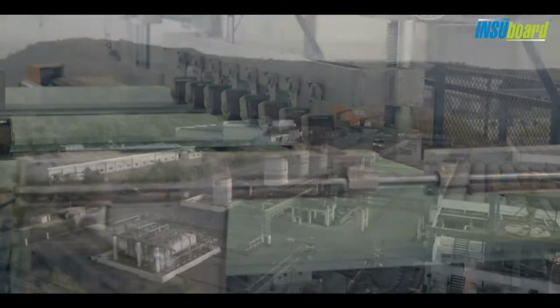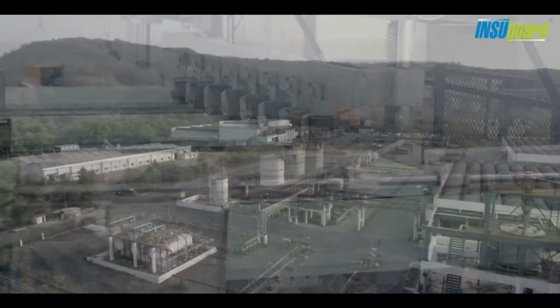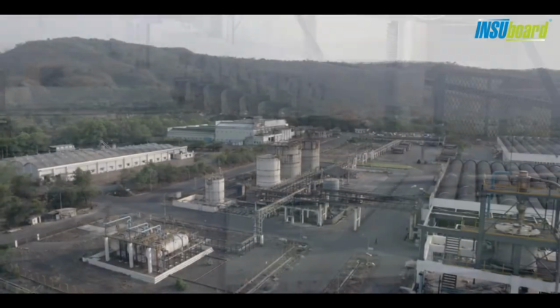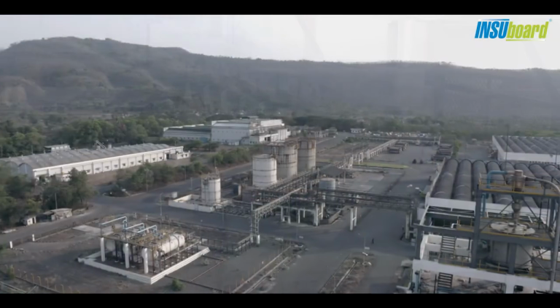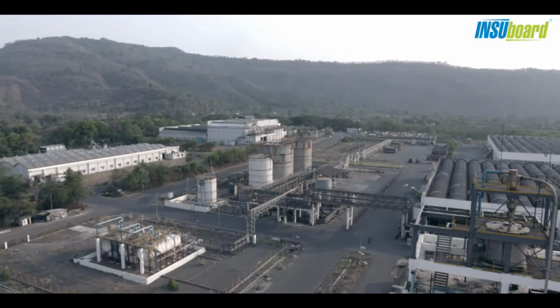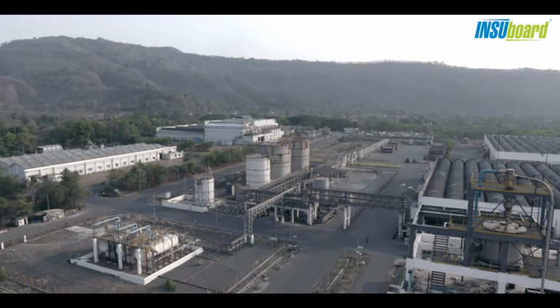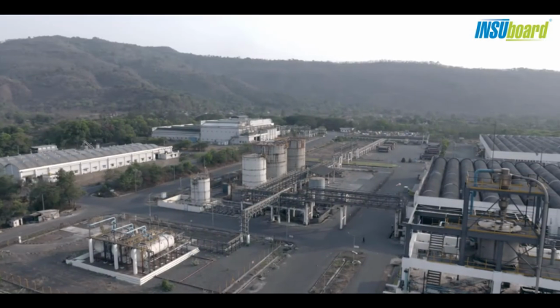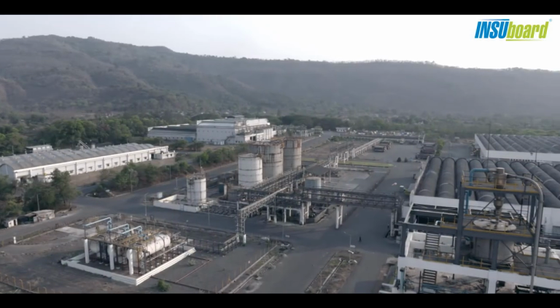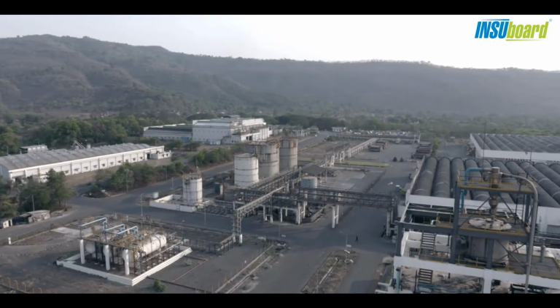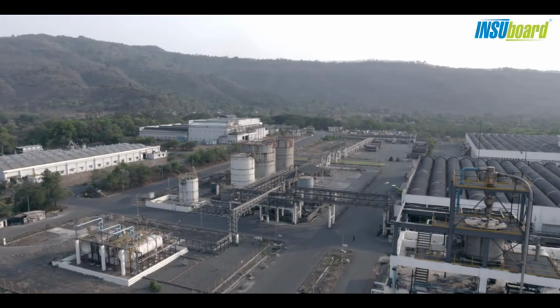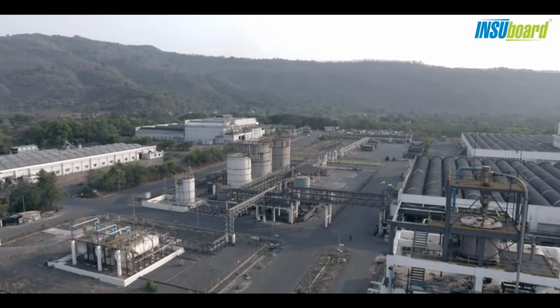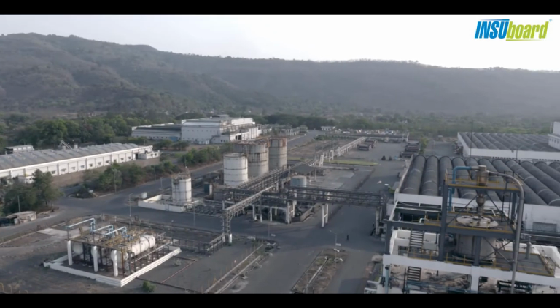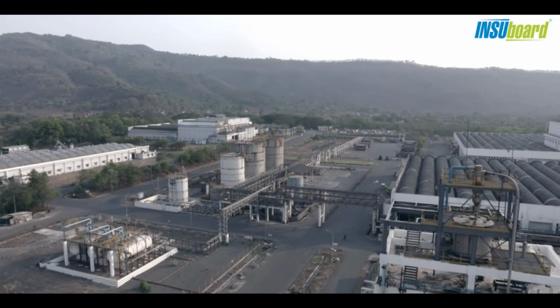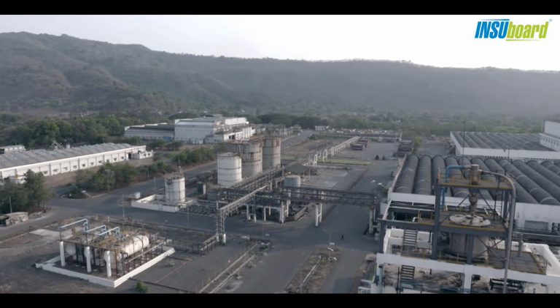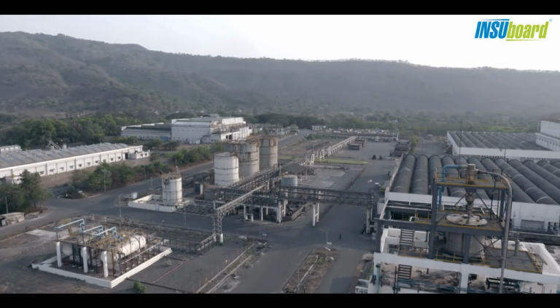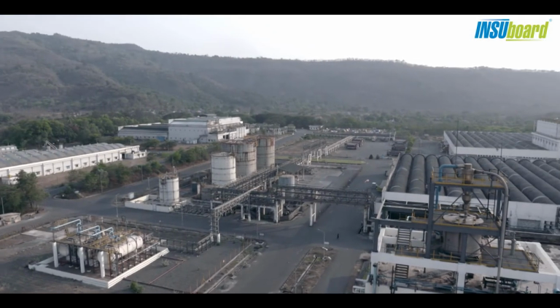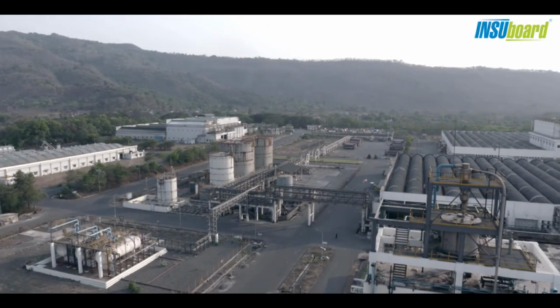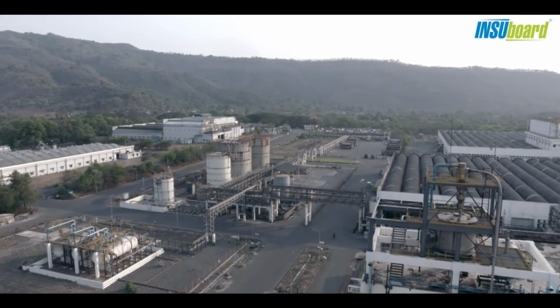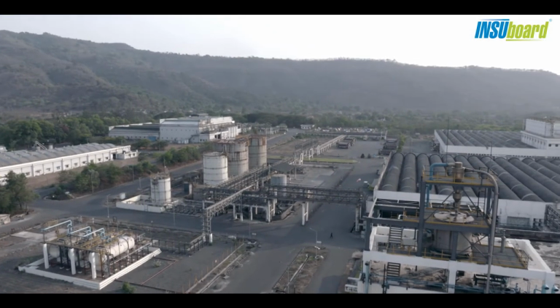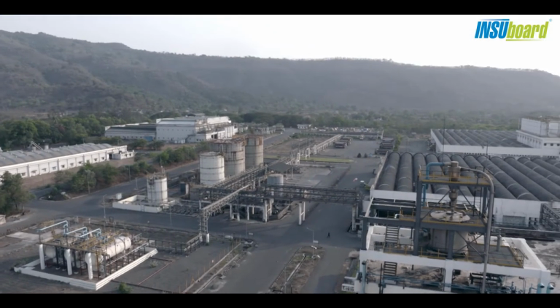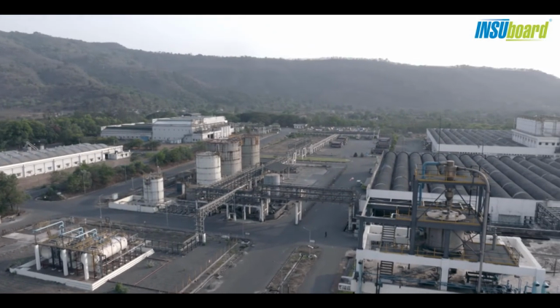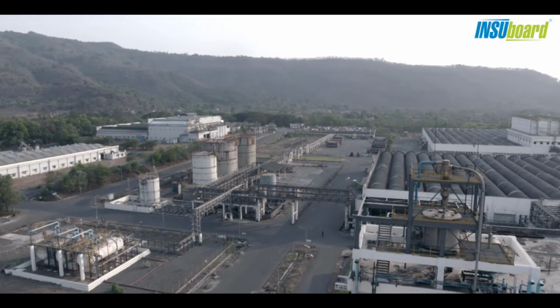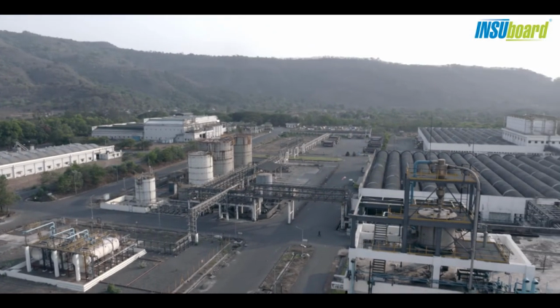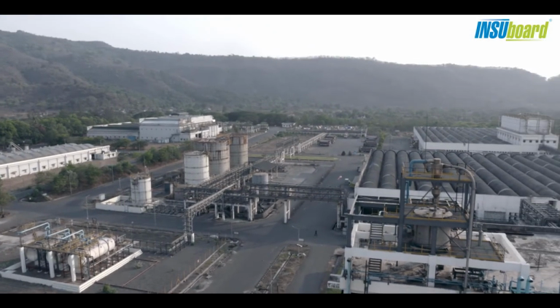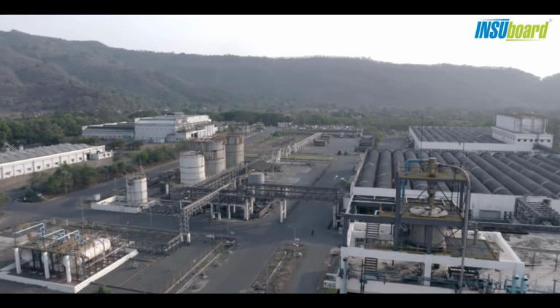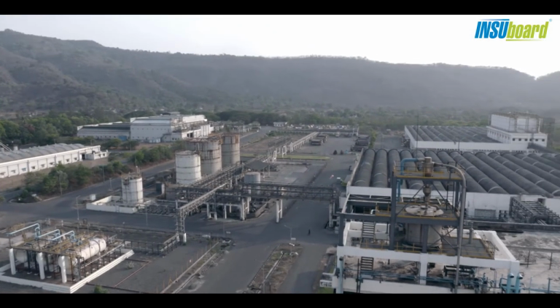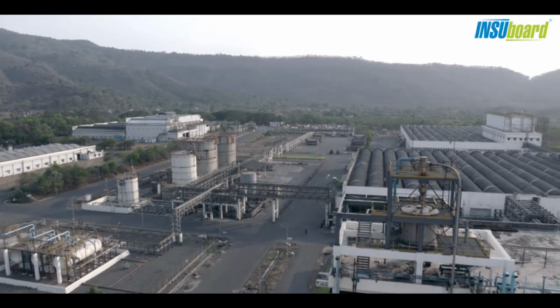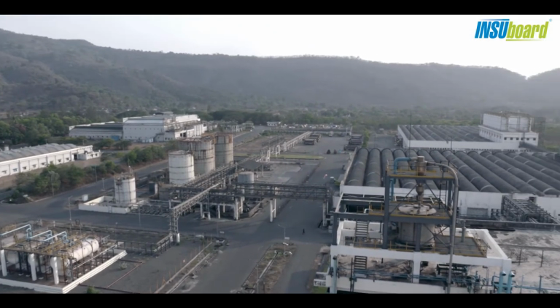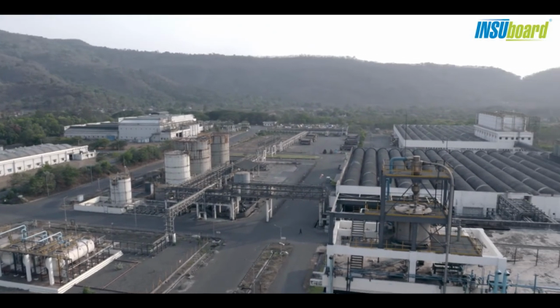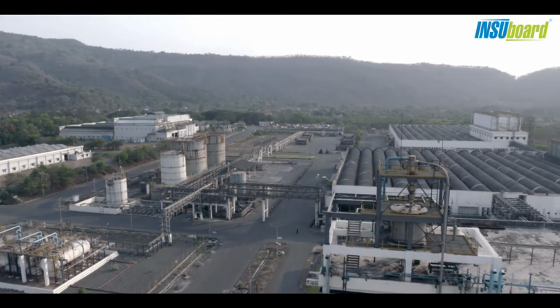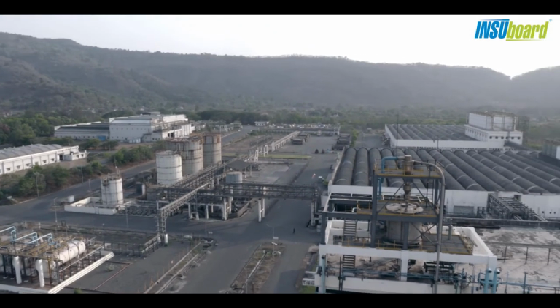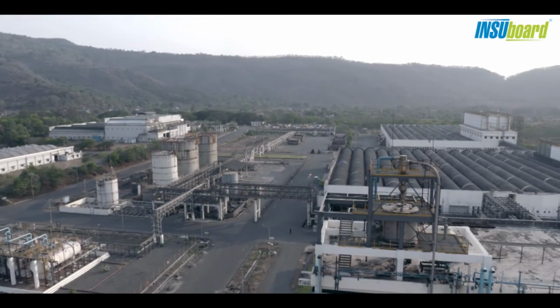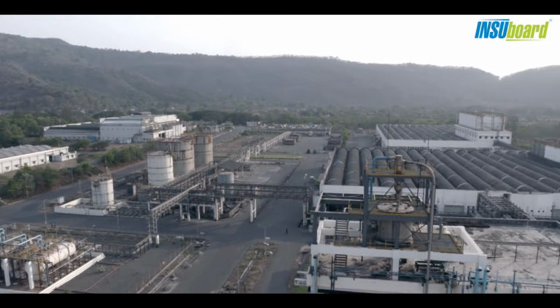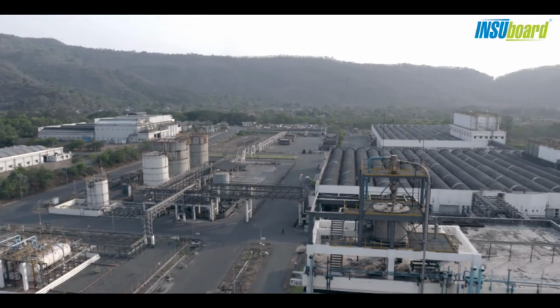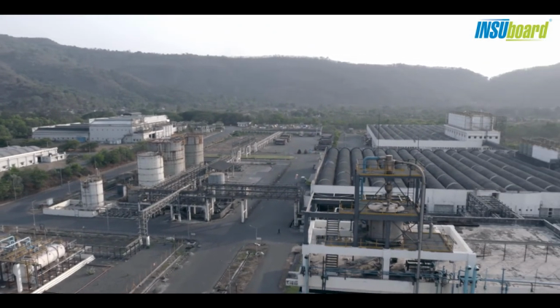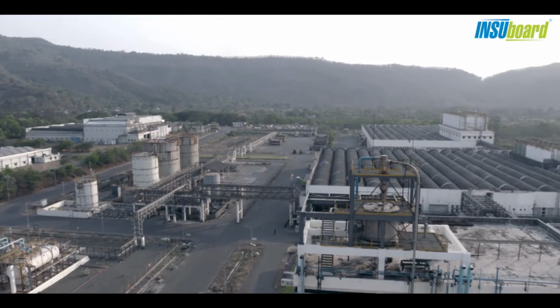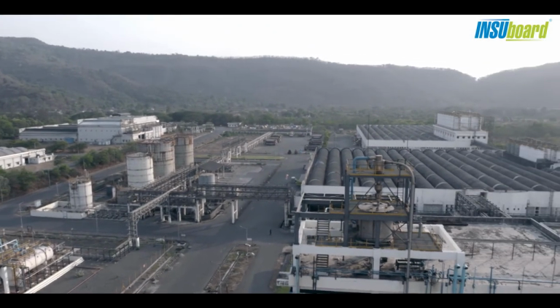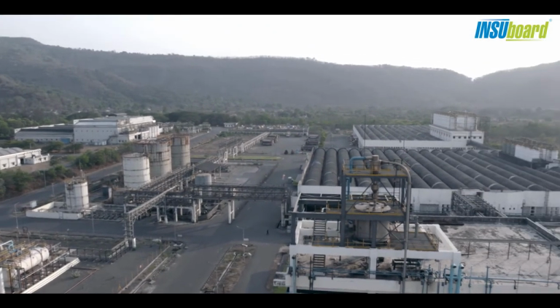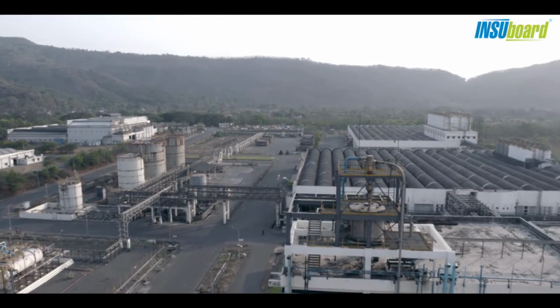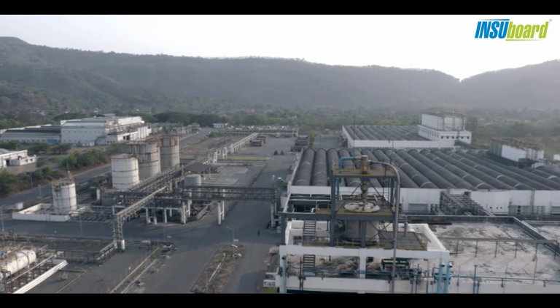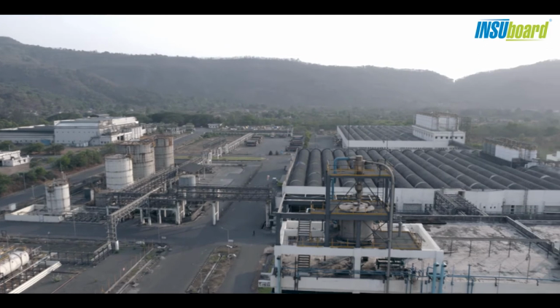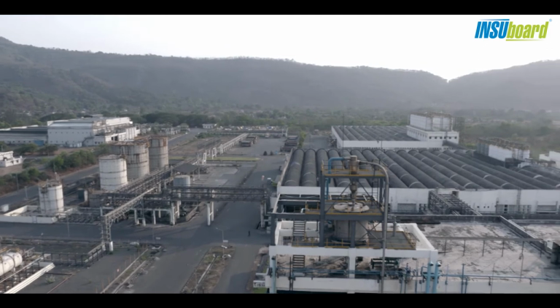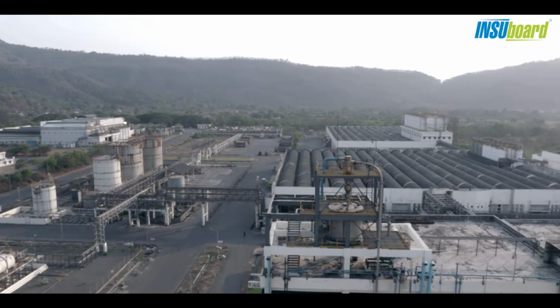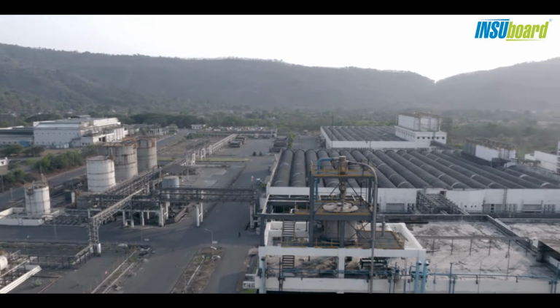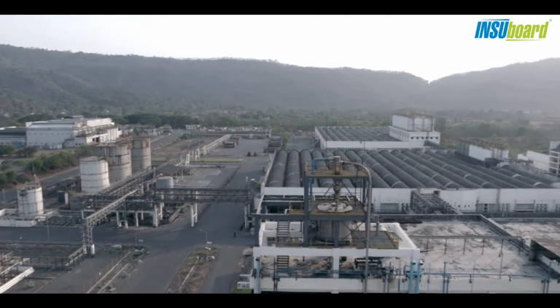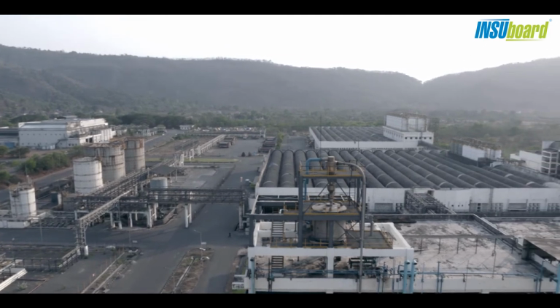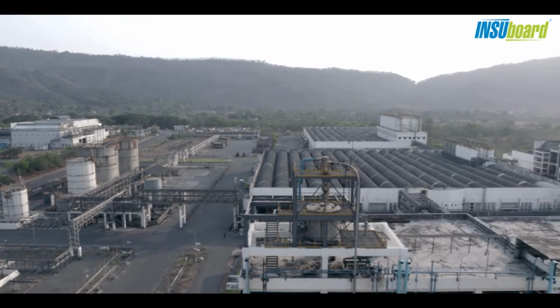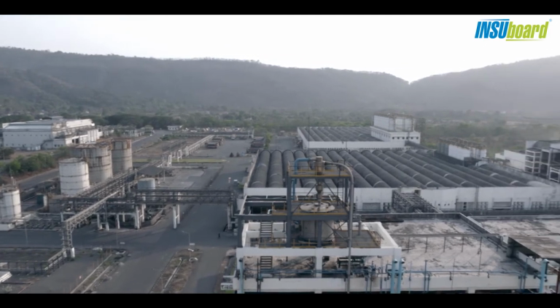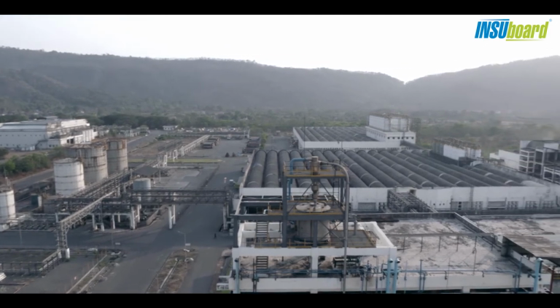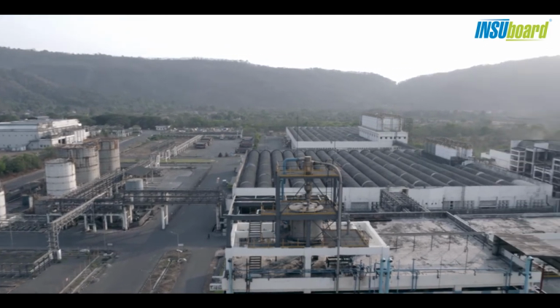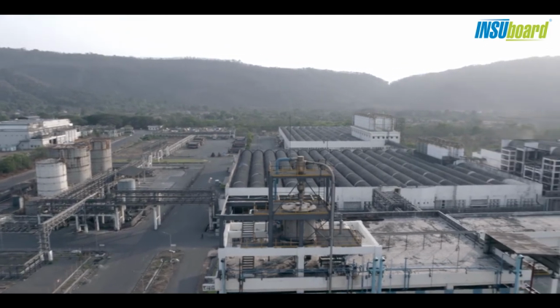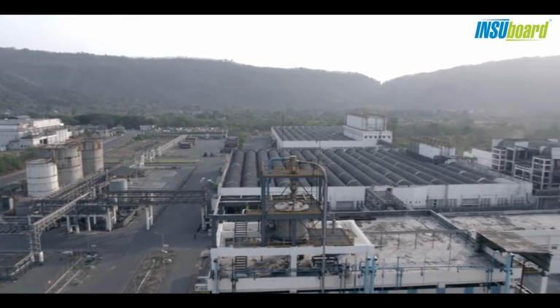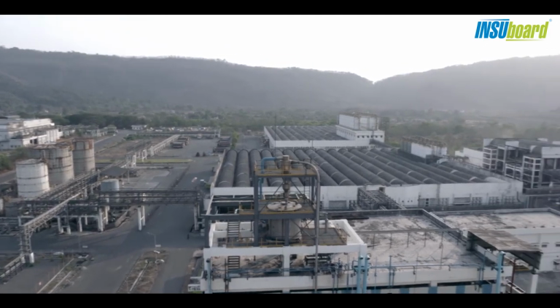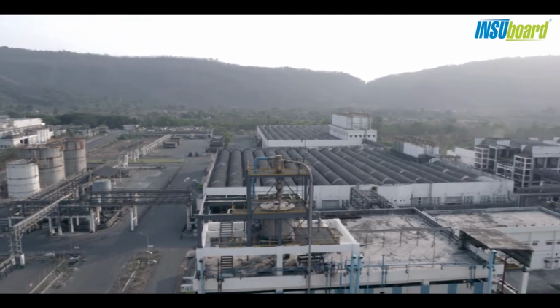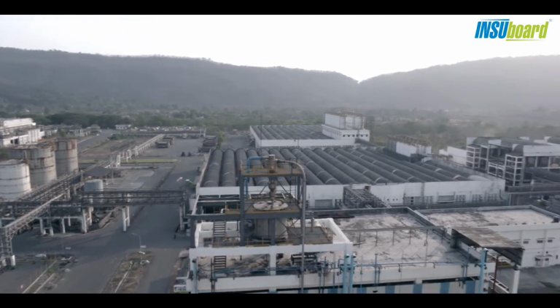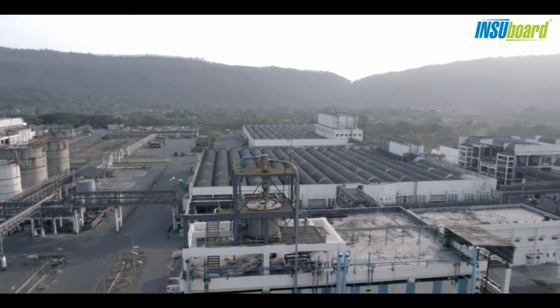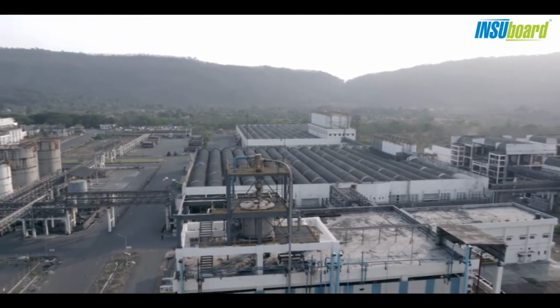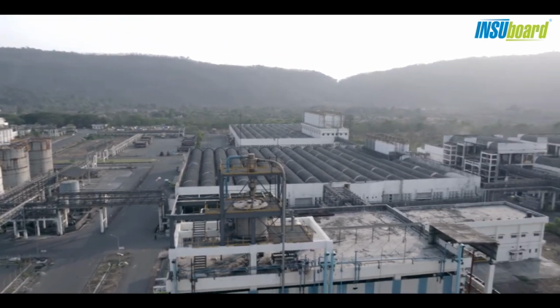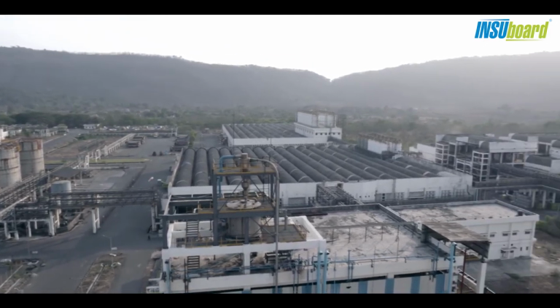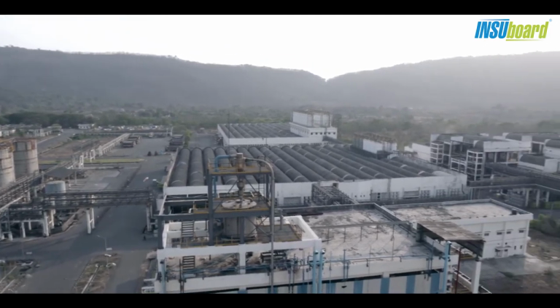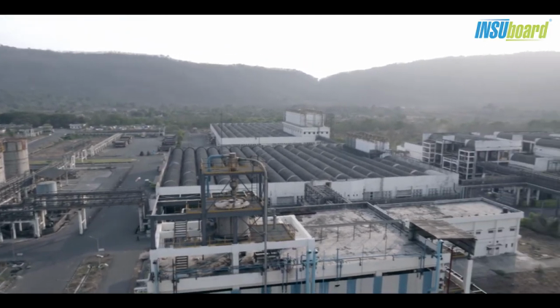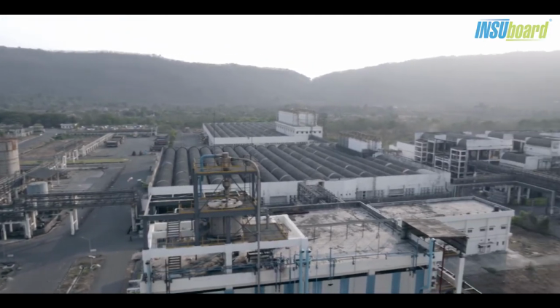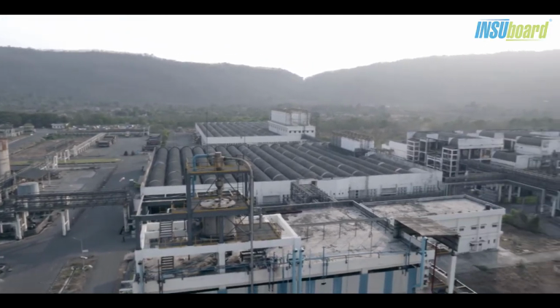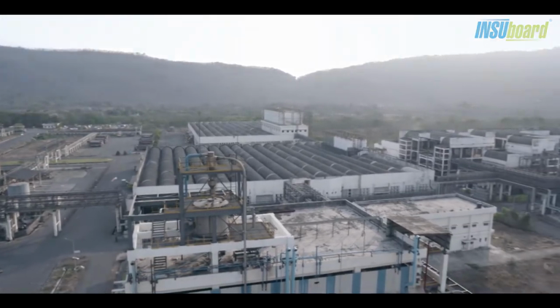Supreme Petrochem Limited. Your home, energy bills, and our environment — we protect all.